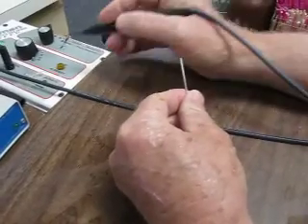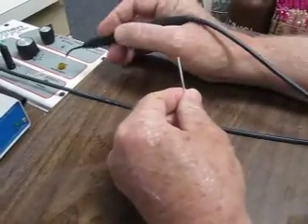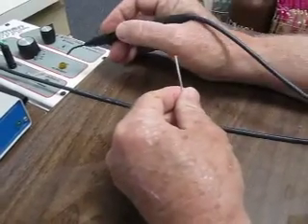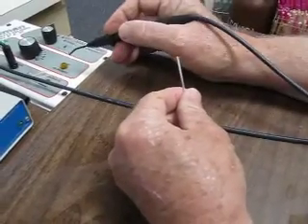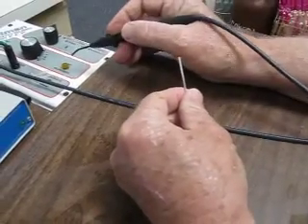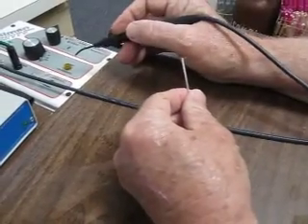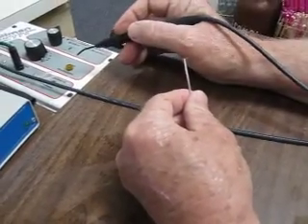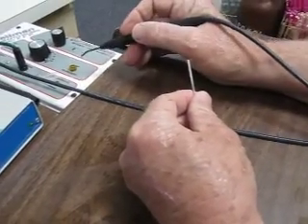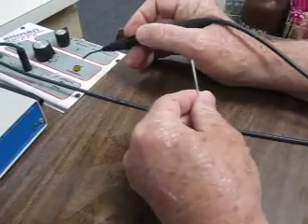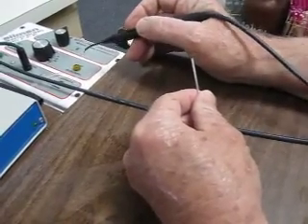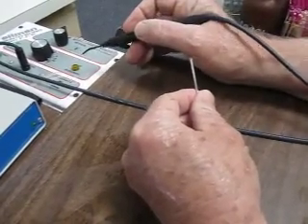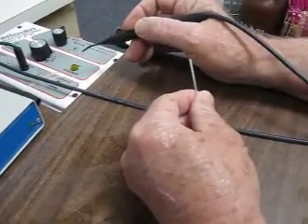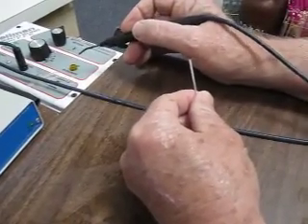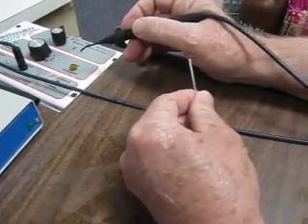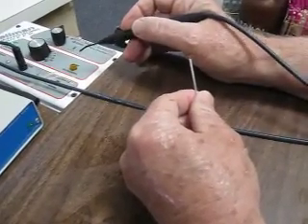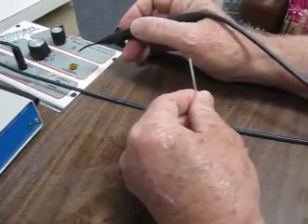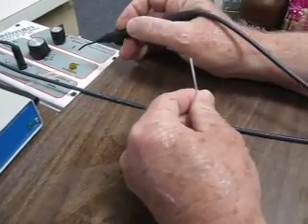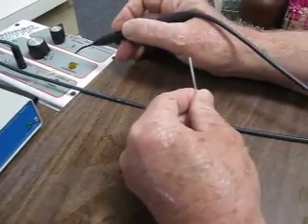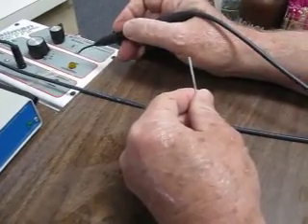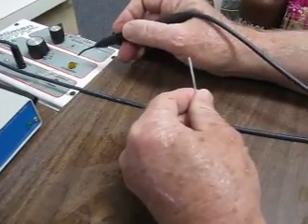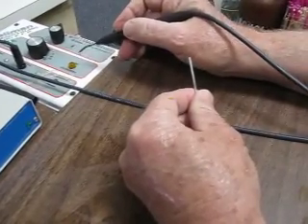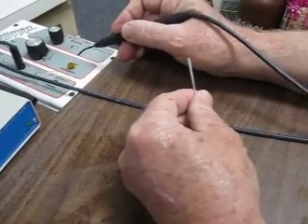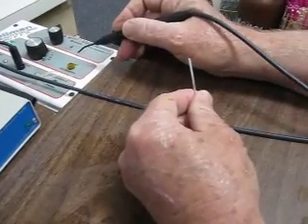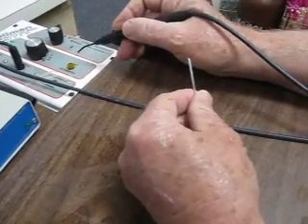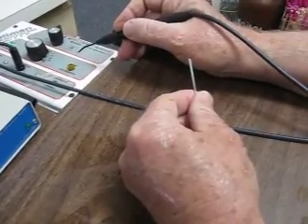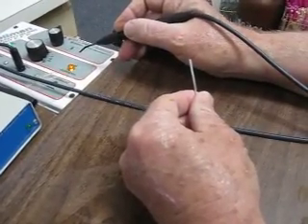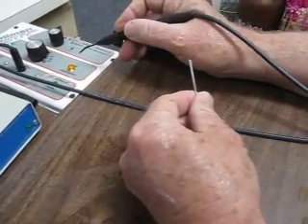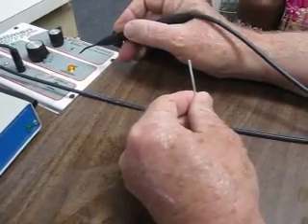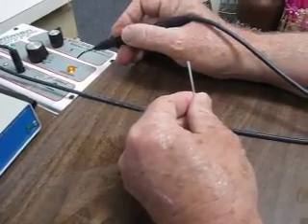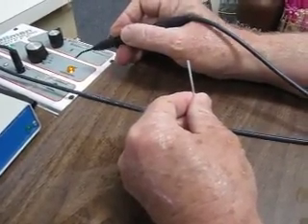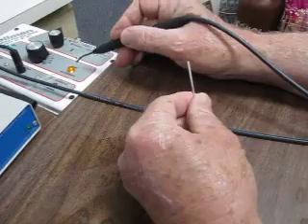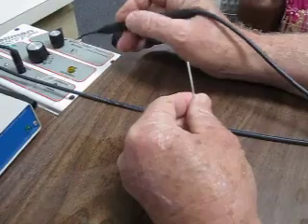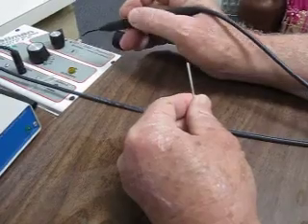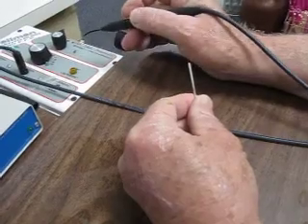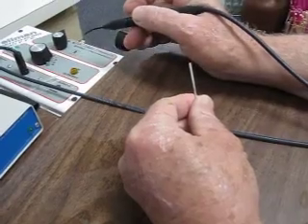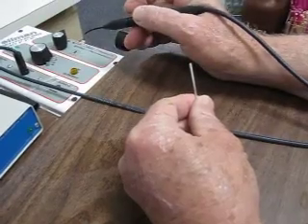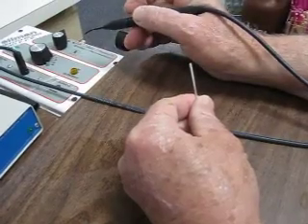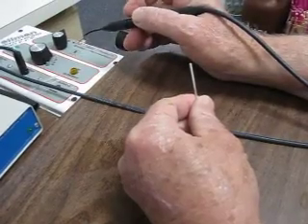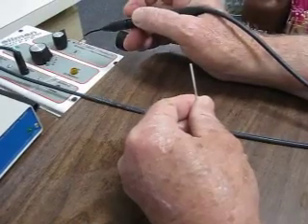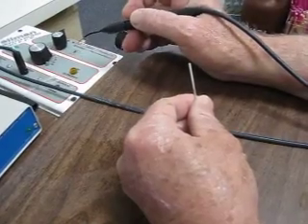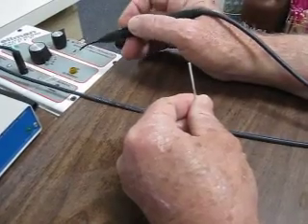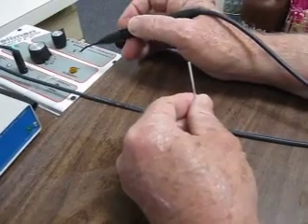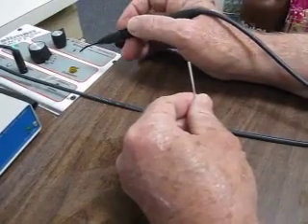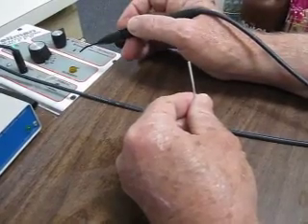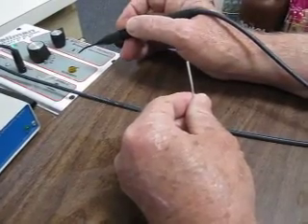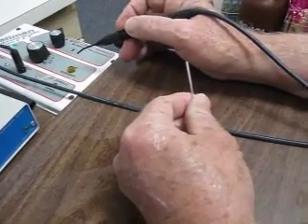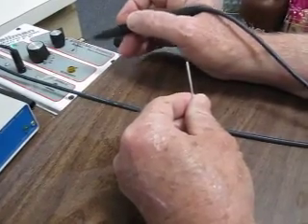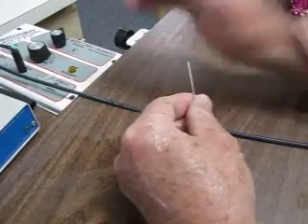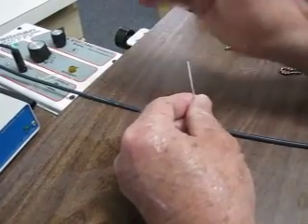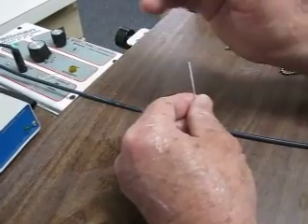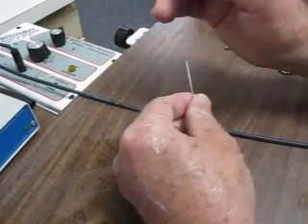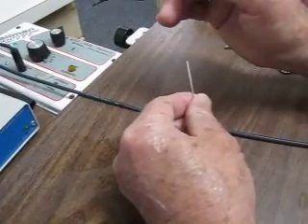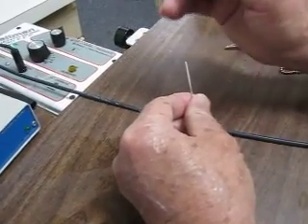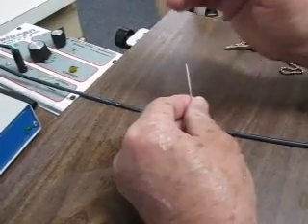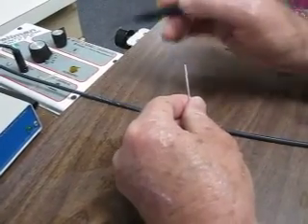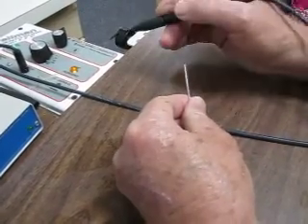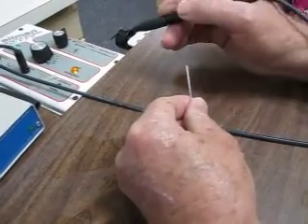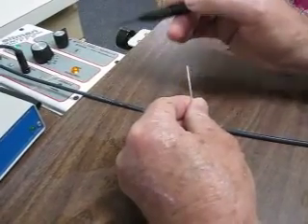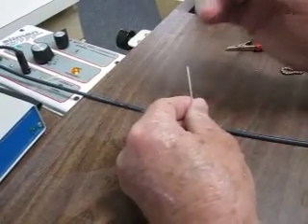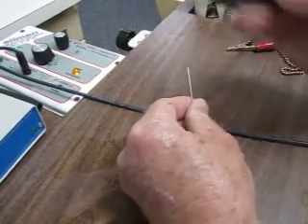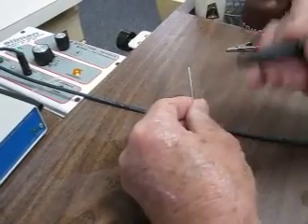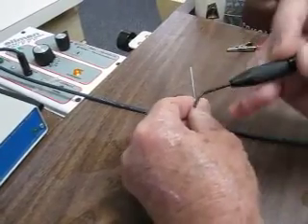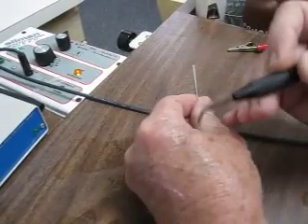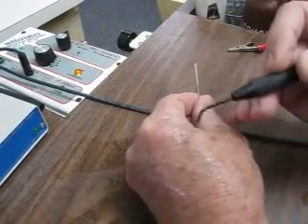Over here, as you can see, there's my electrosurge, and when I step on the gas, the orange light comes on, which means this tip is active.